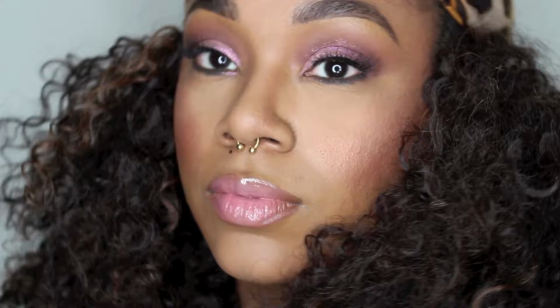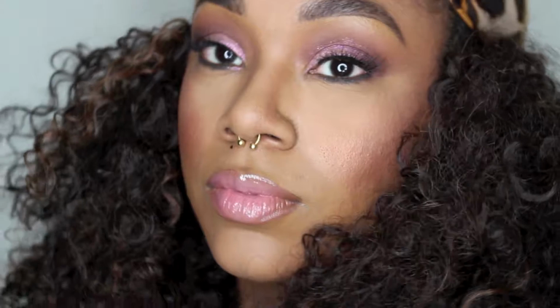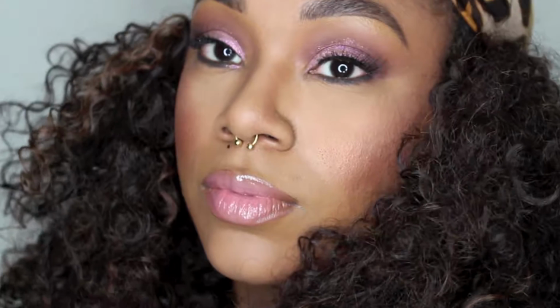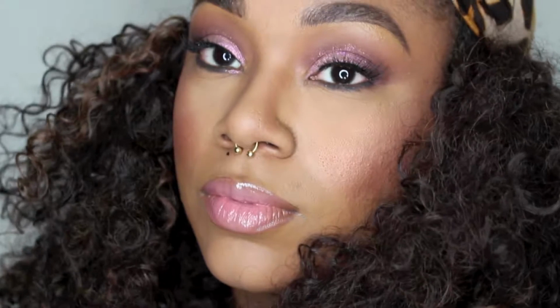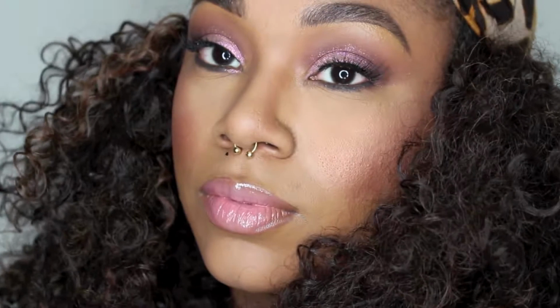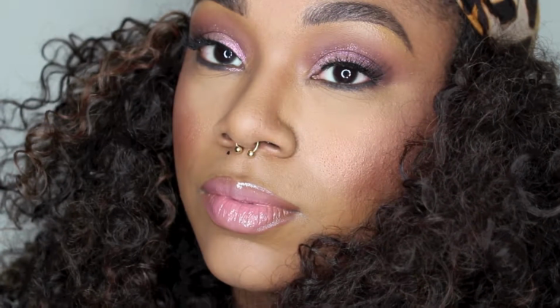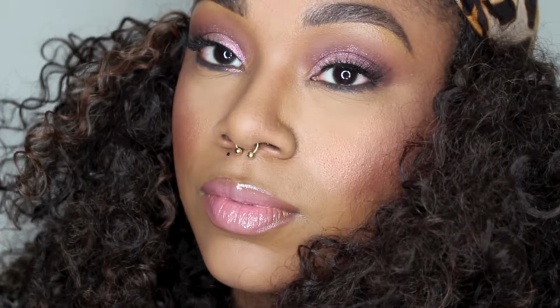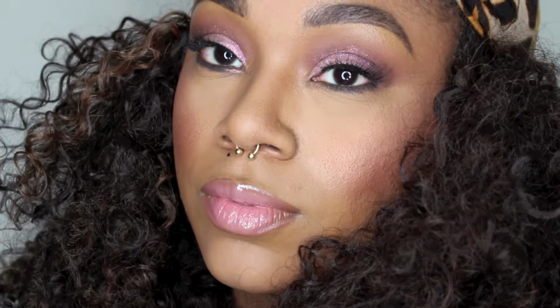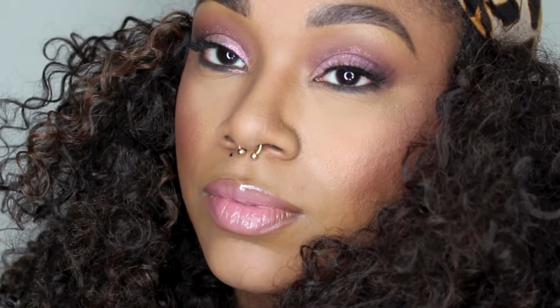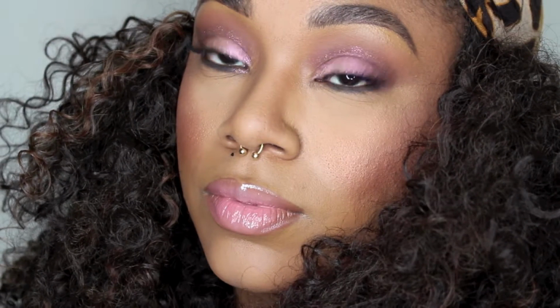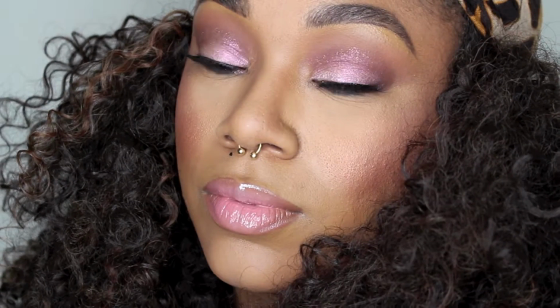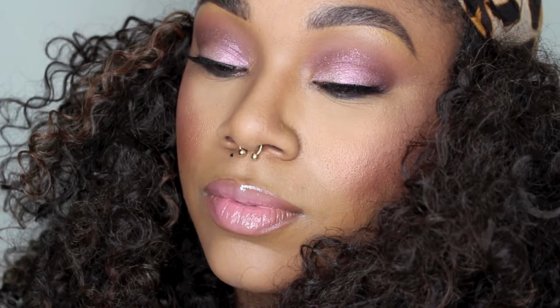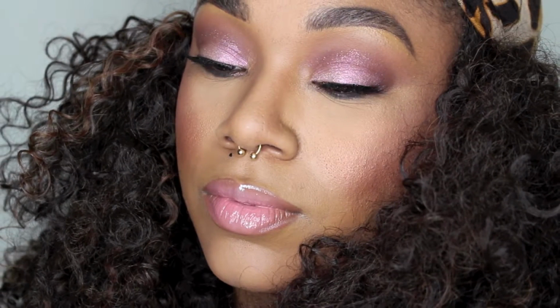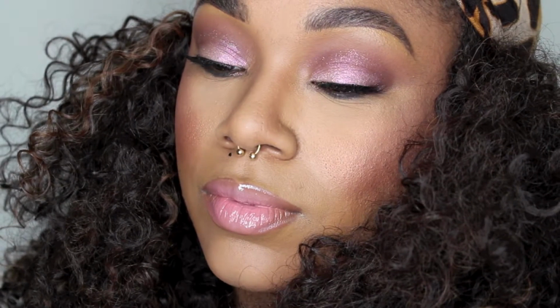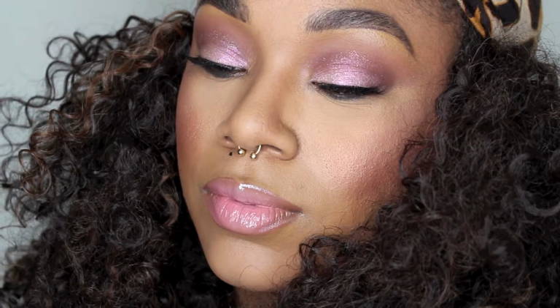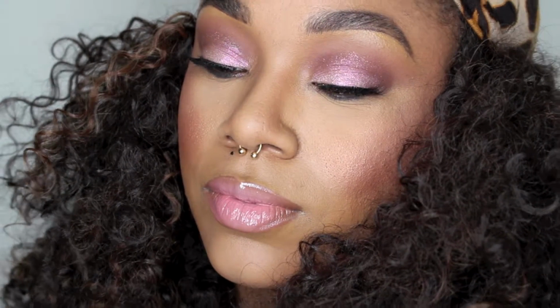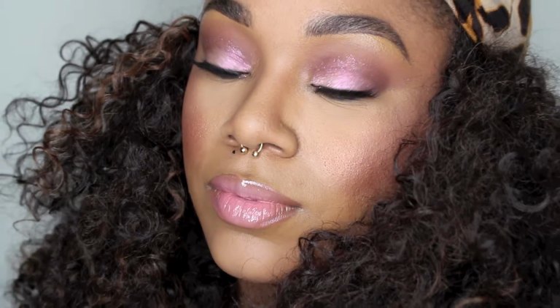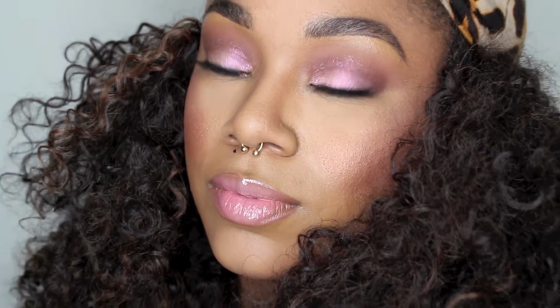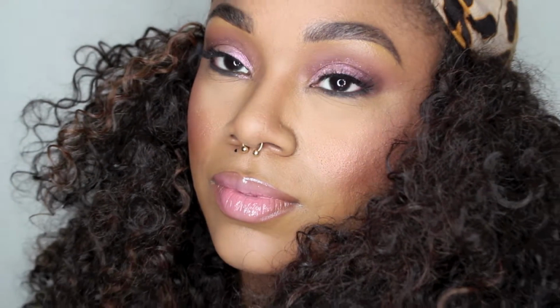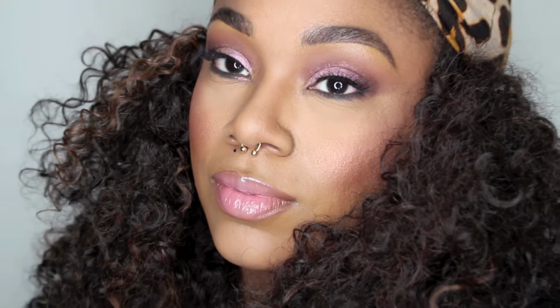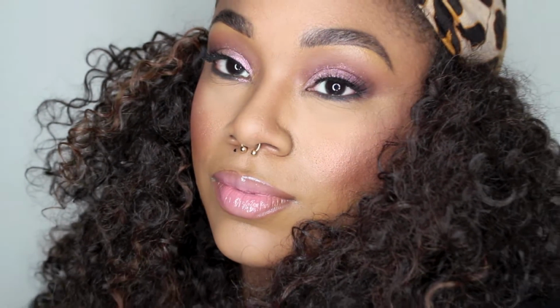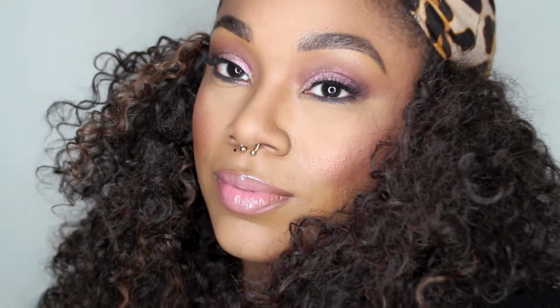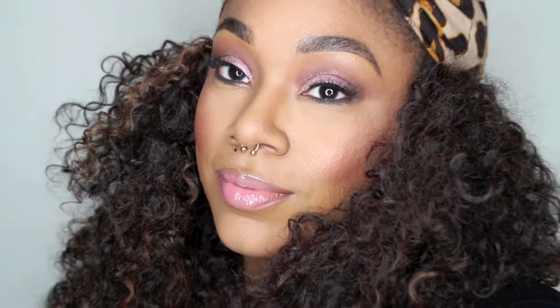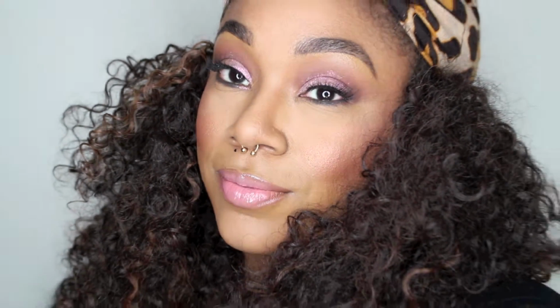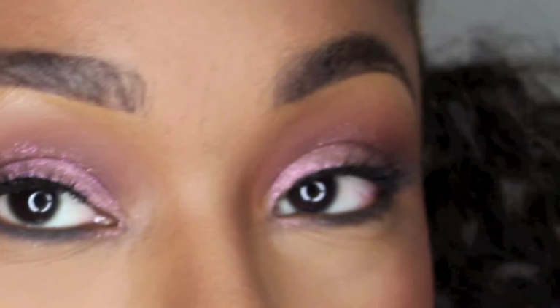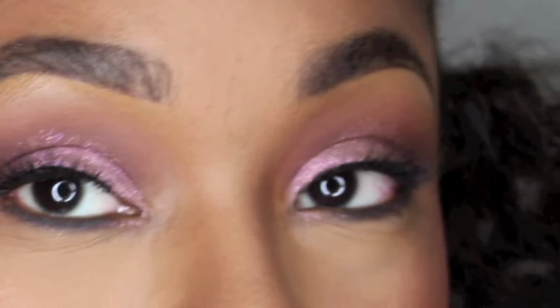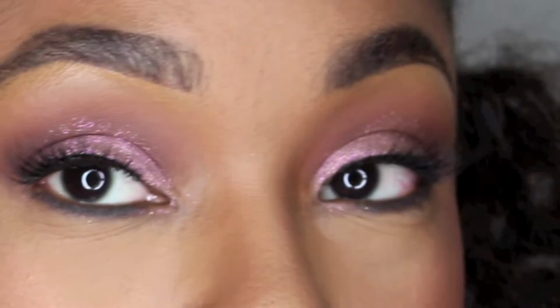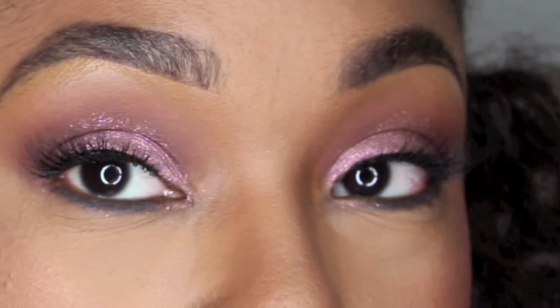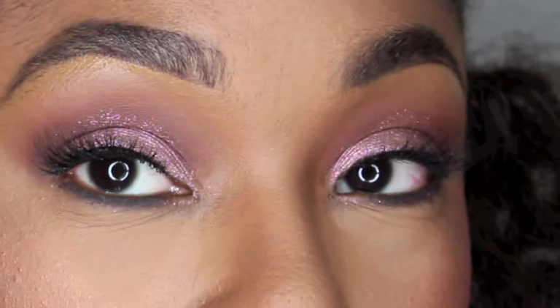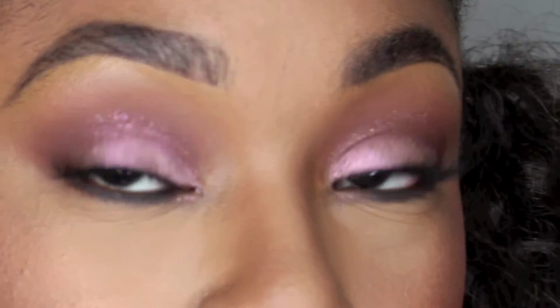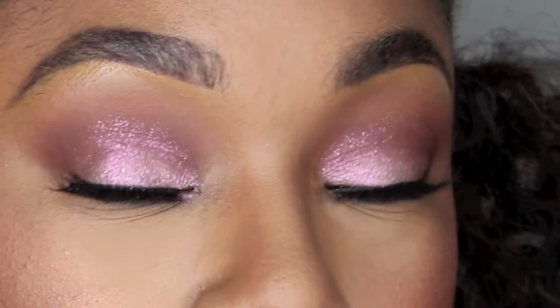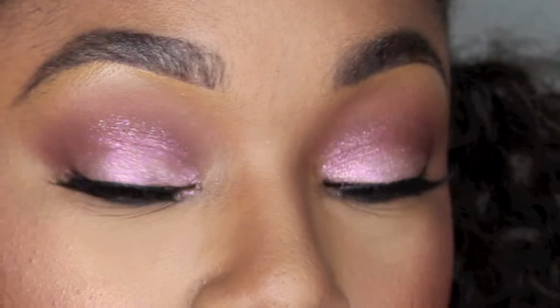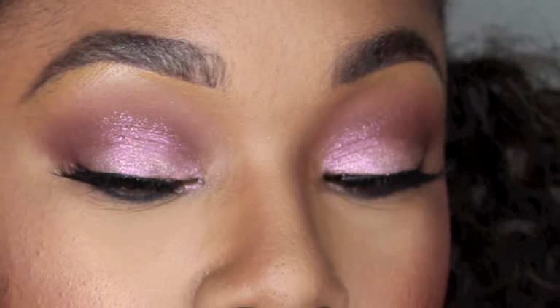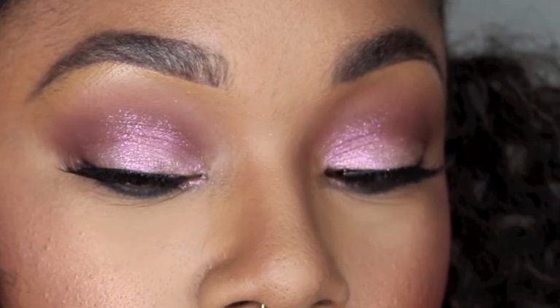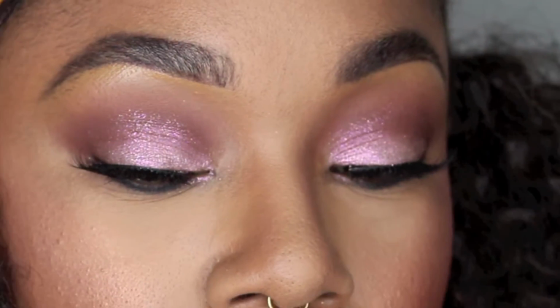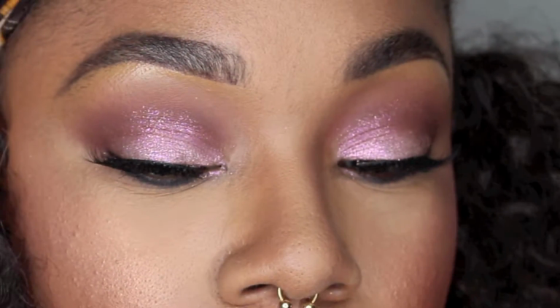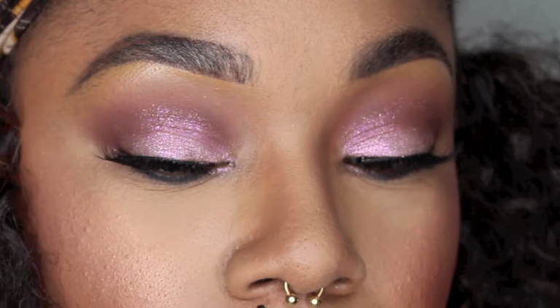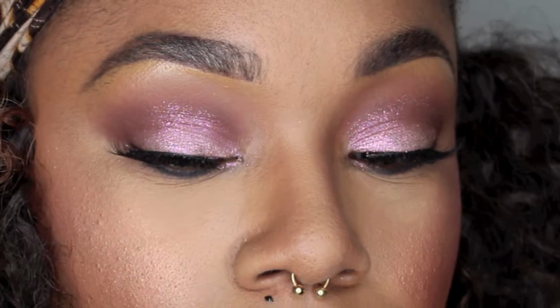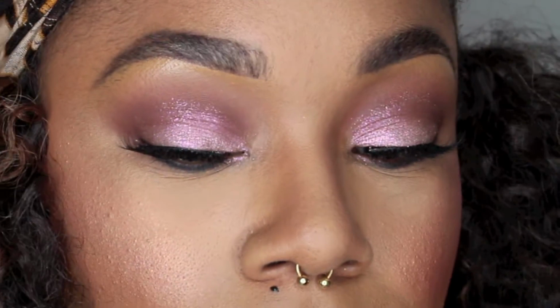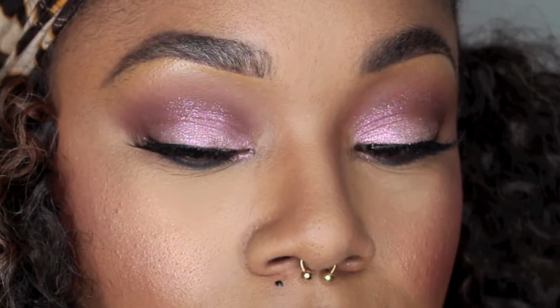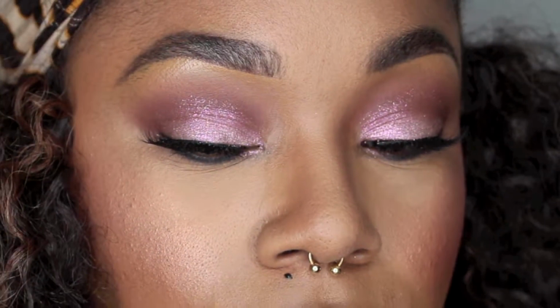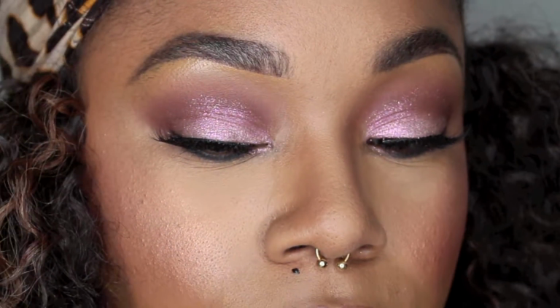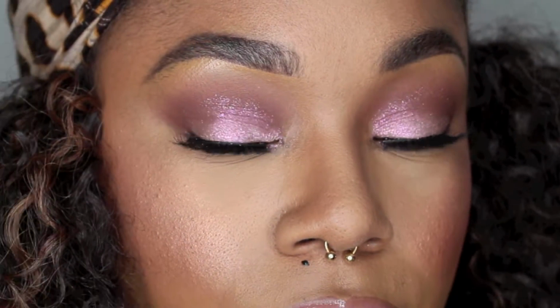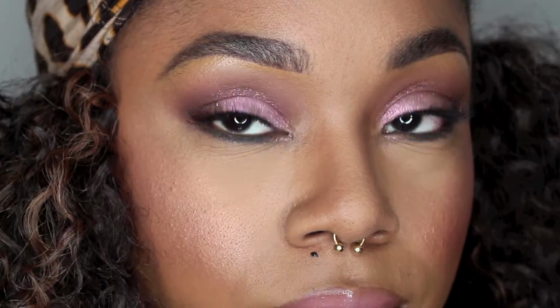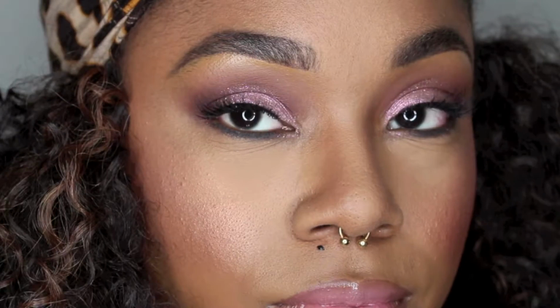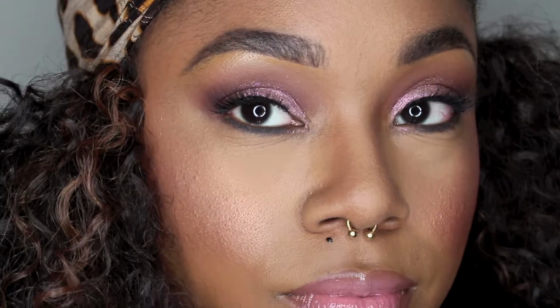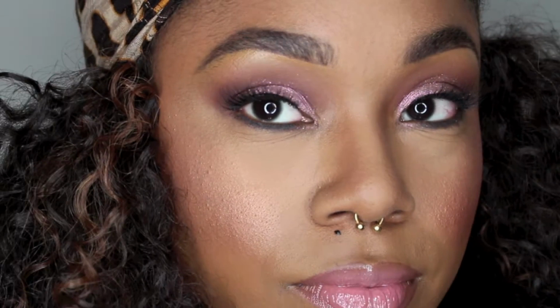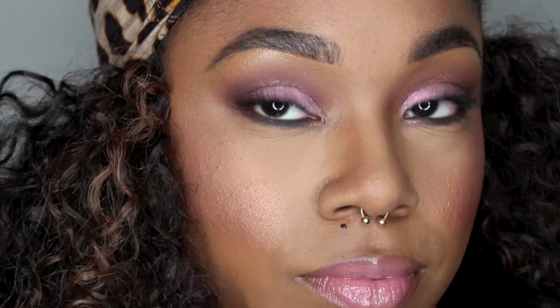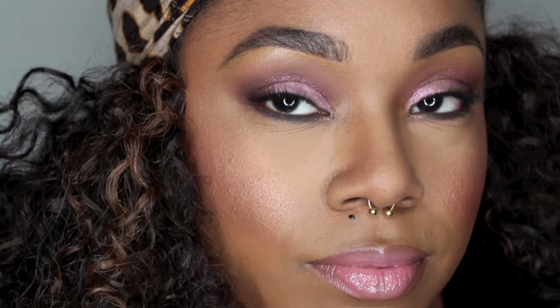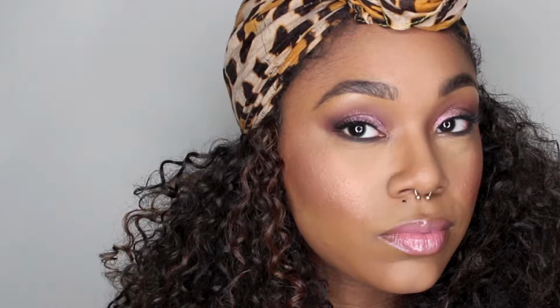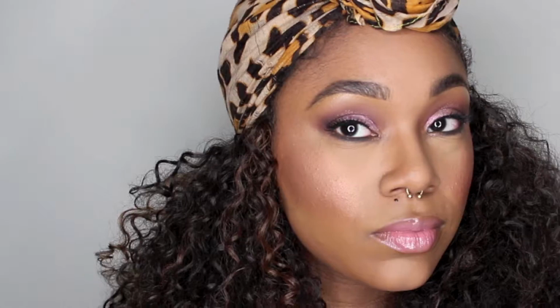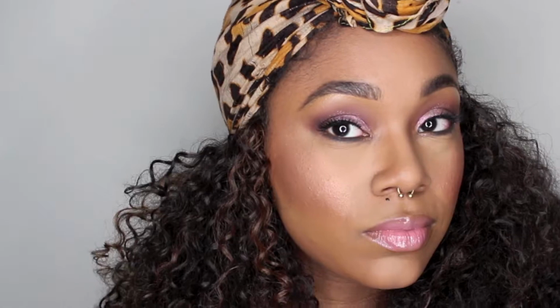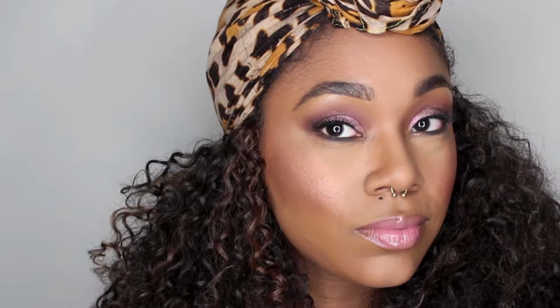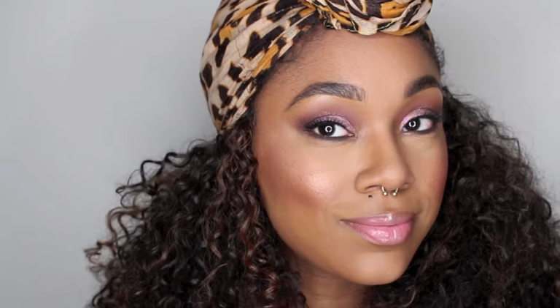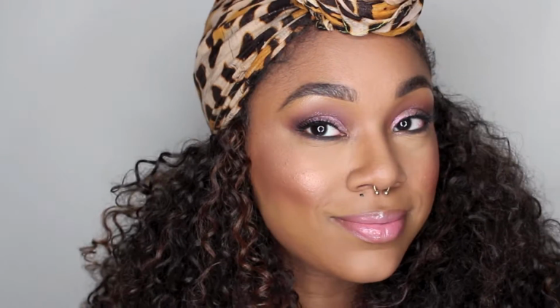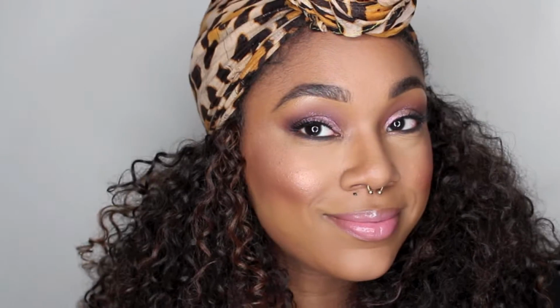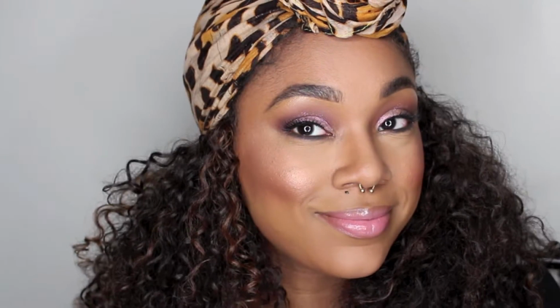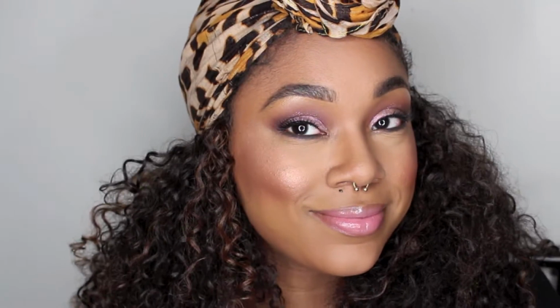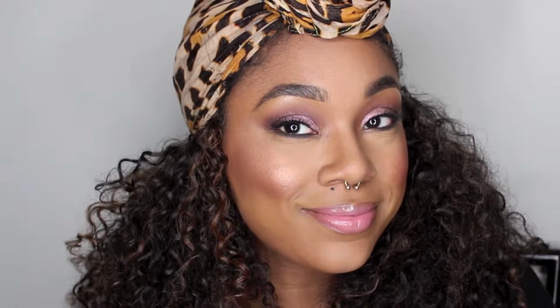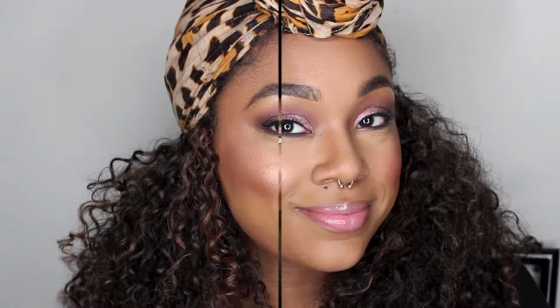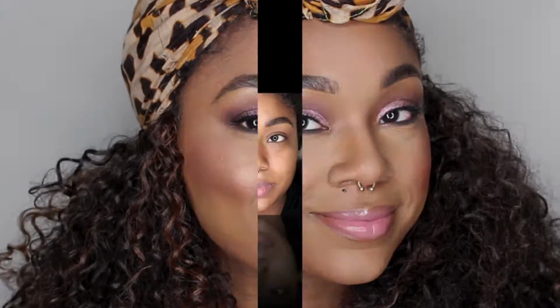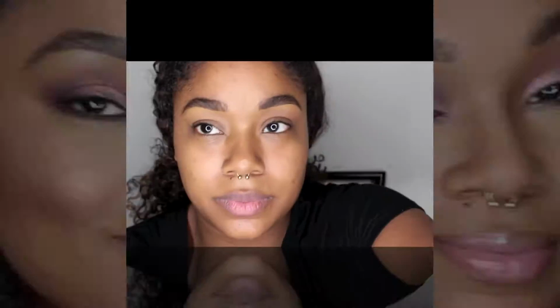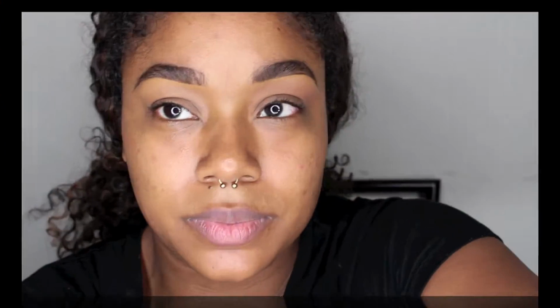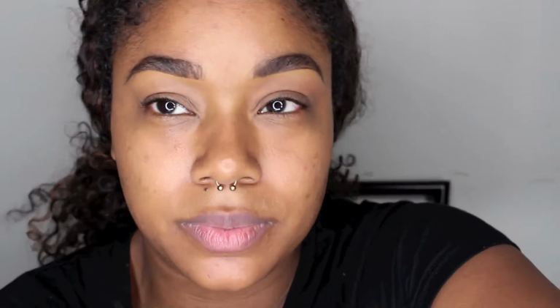Hey, I'm back with a tutorial for this monochromatic neutral pink look, so if you are interested in achieving this look, please stay tuned.